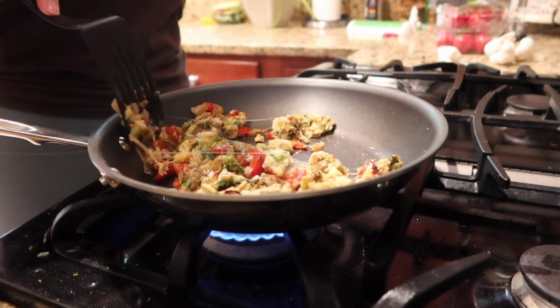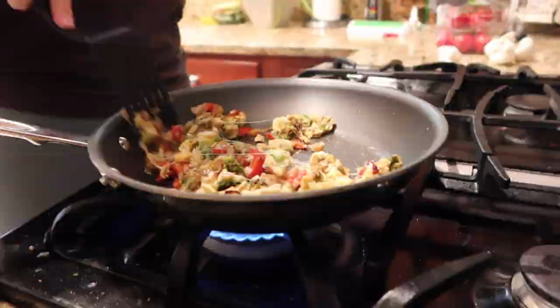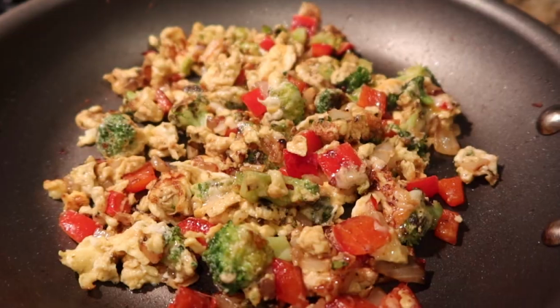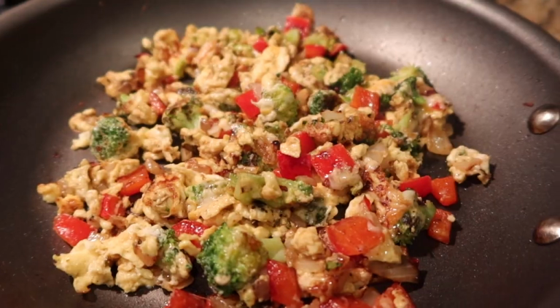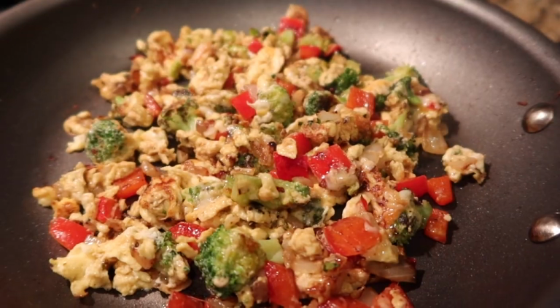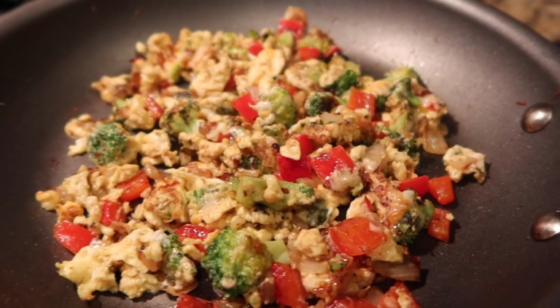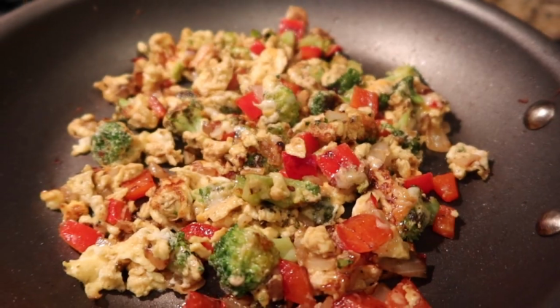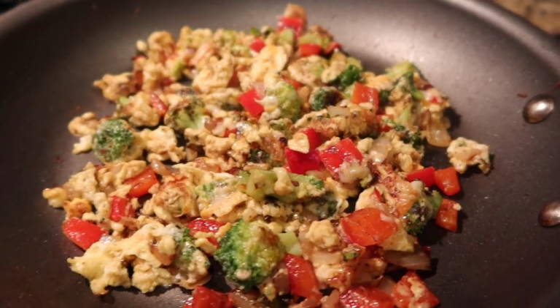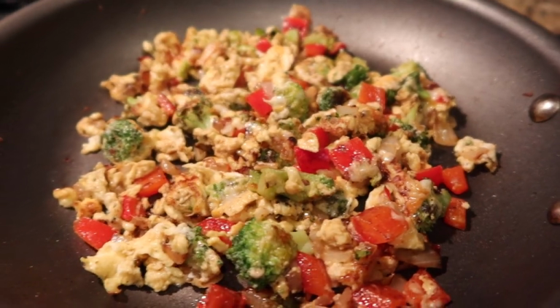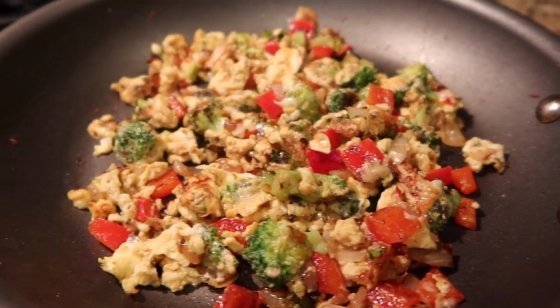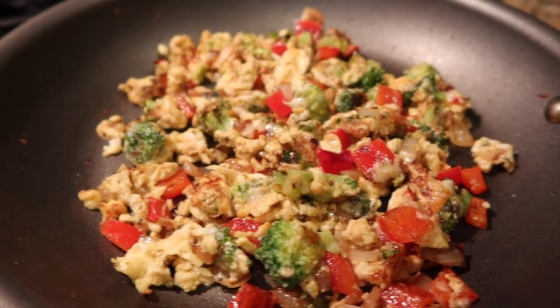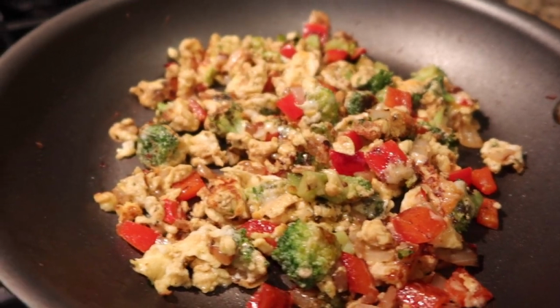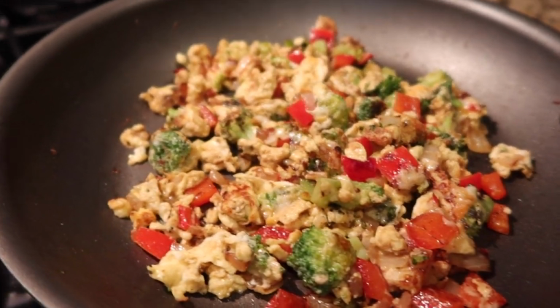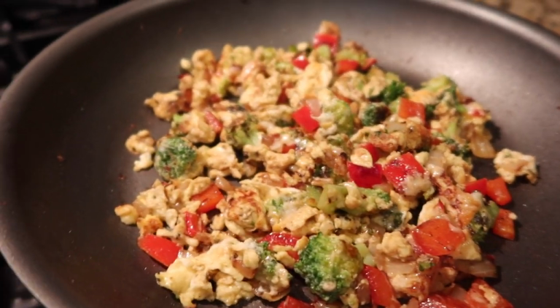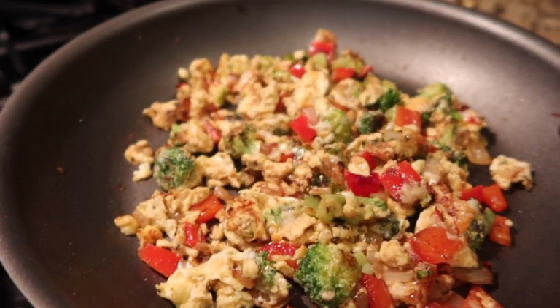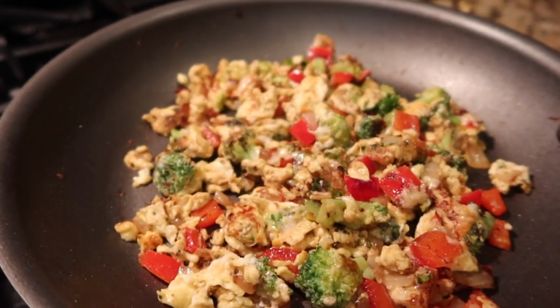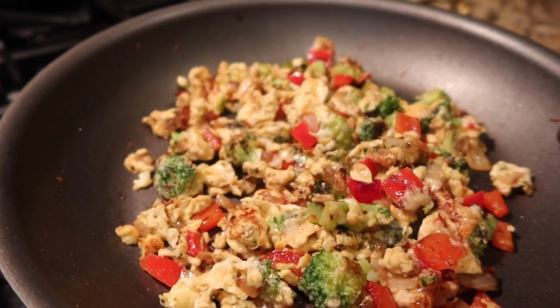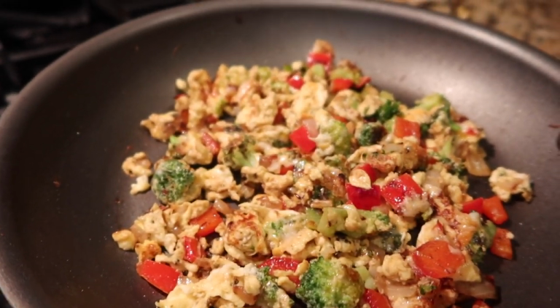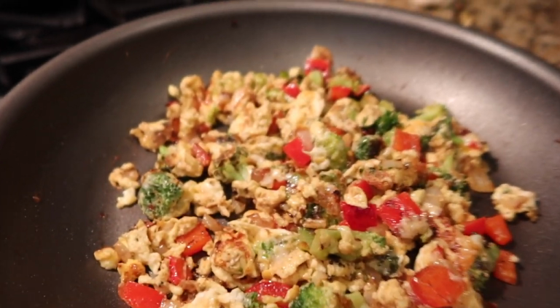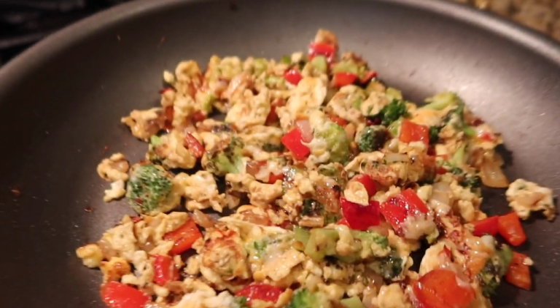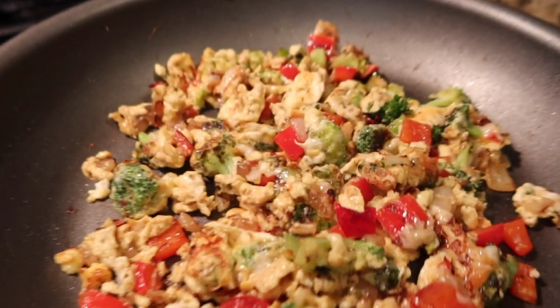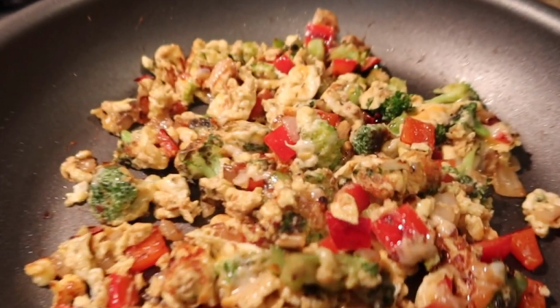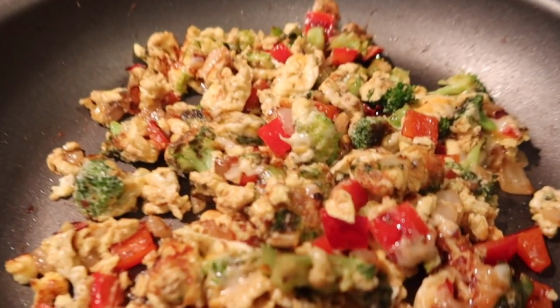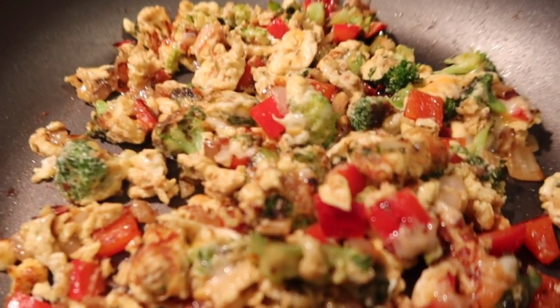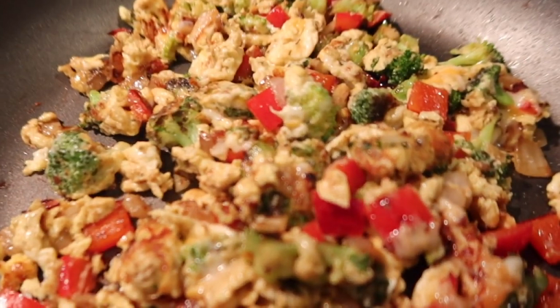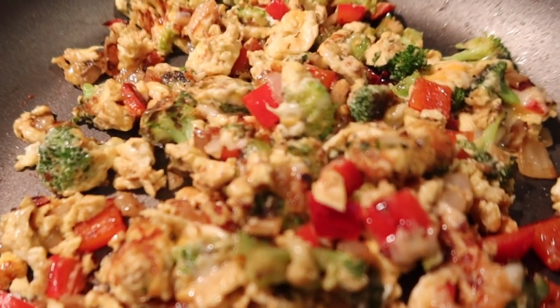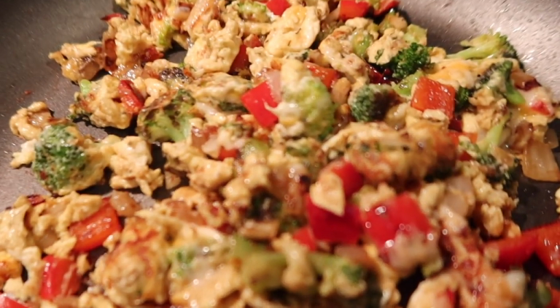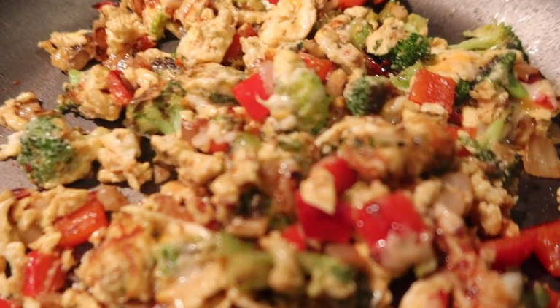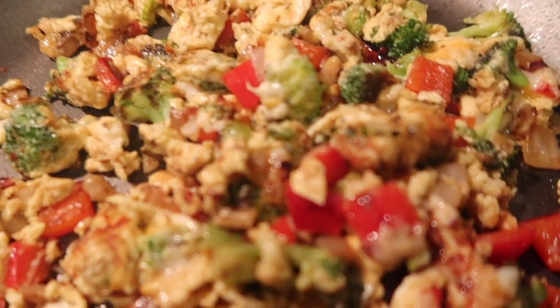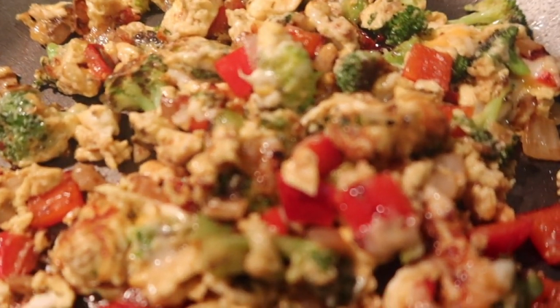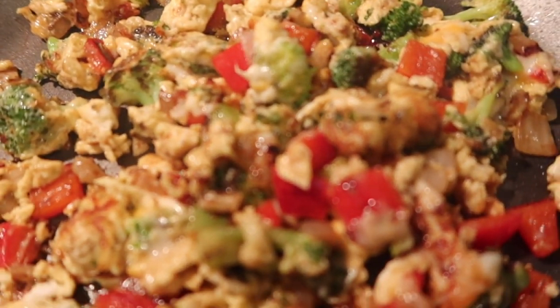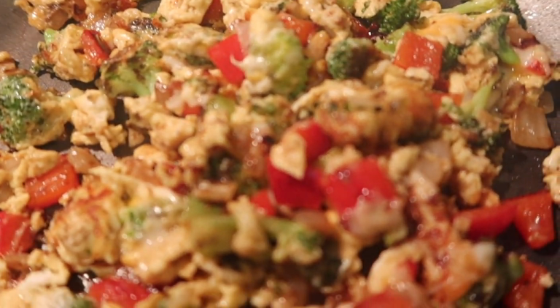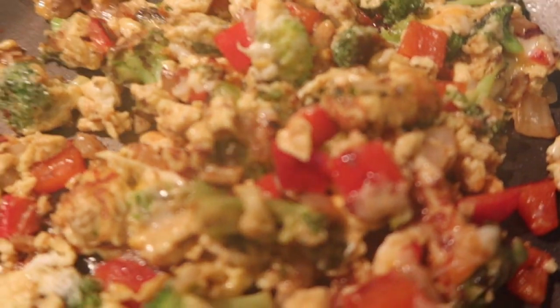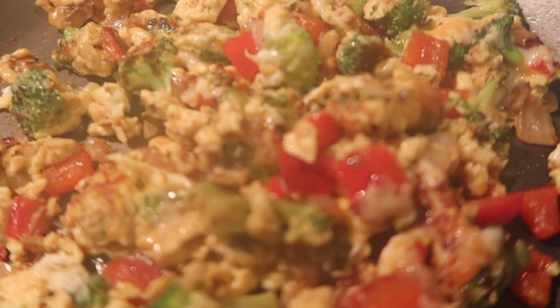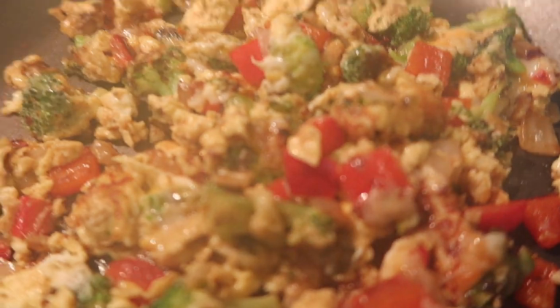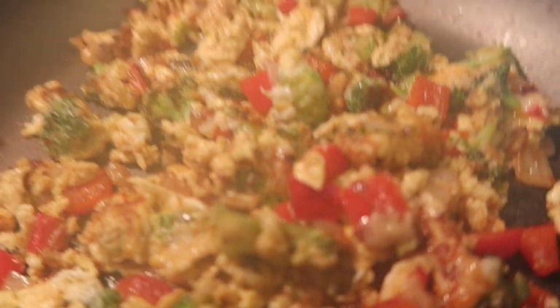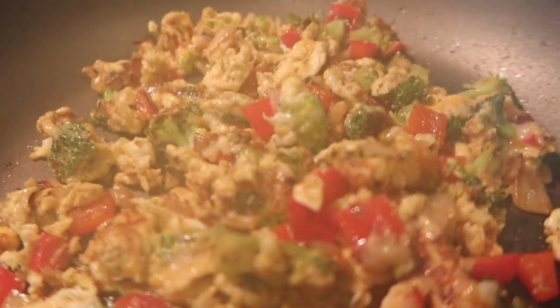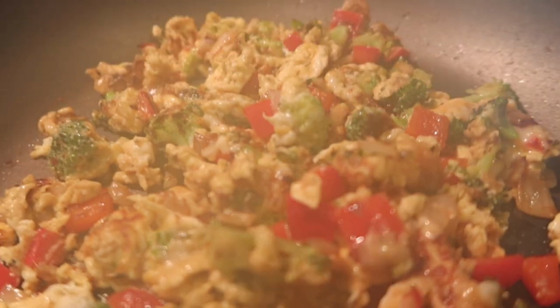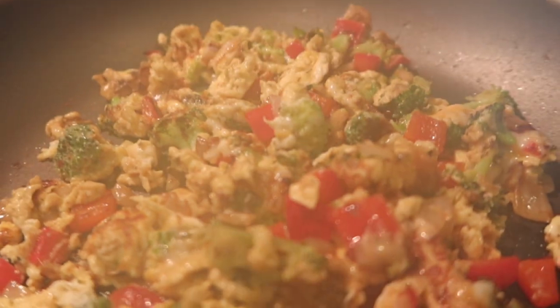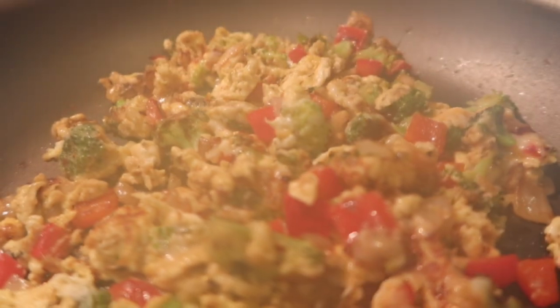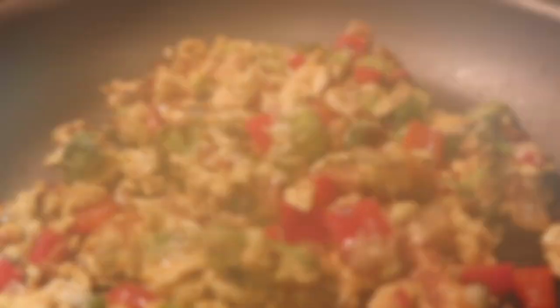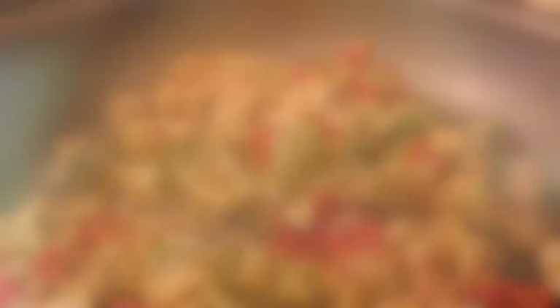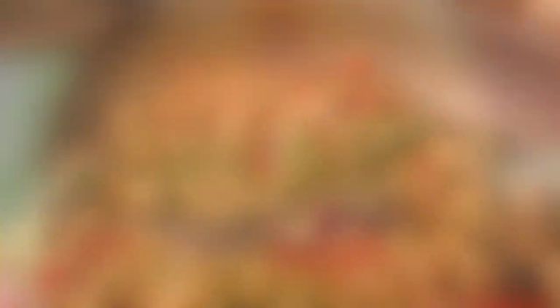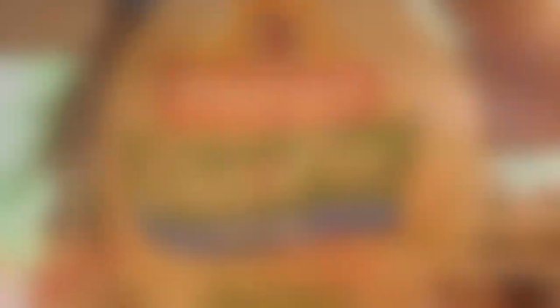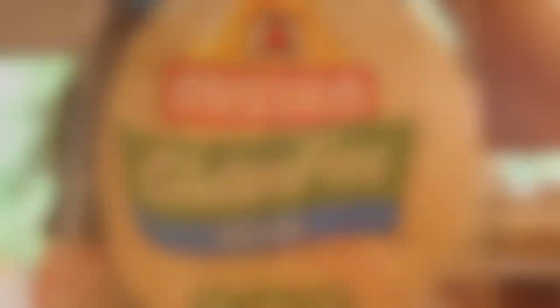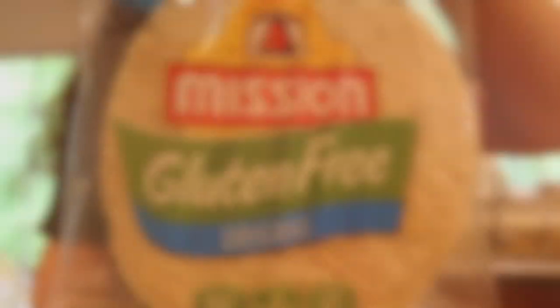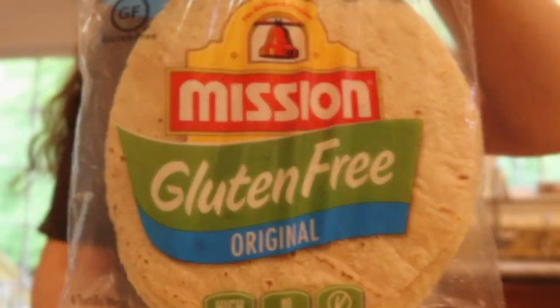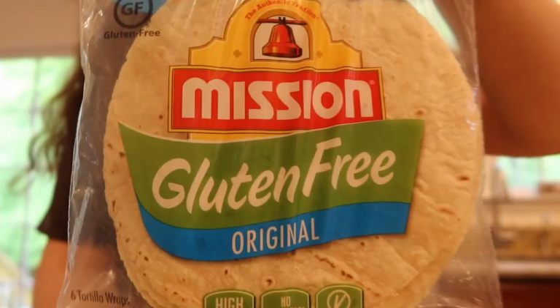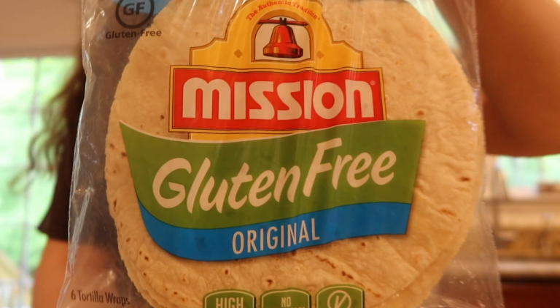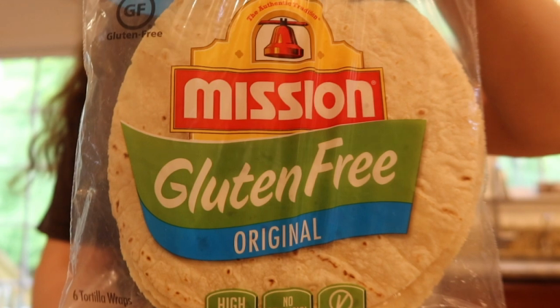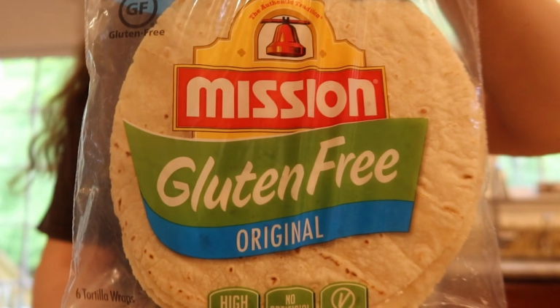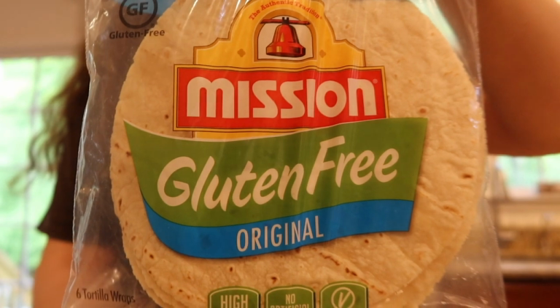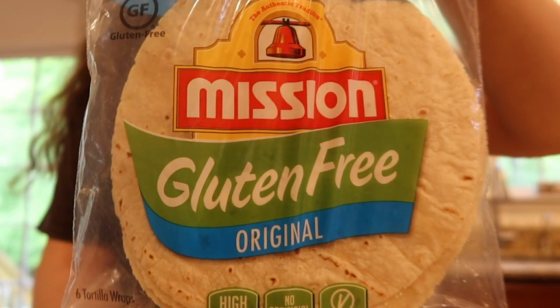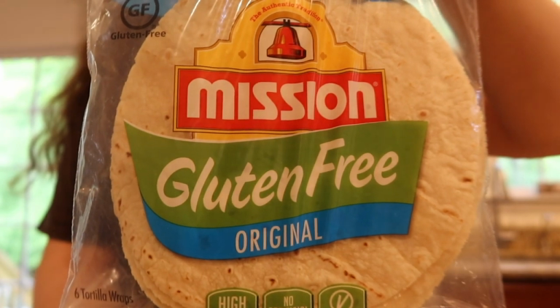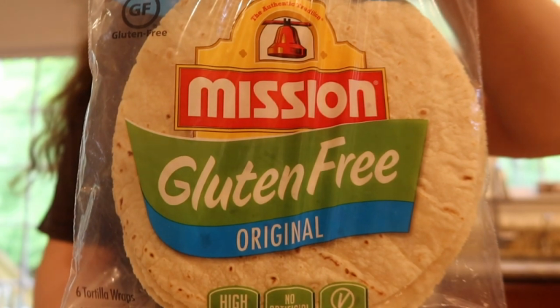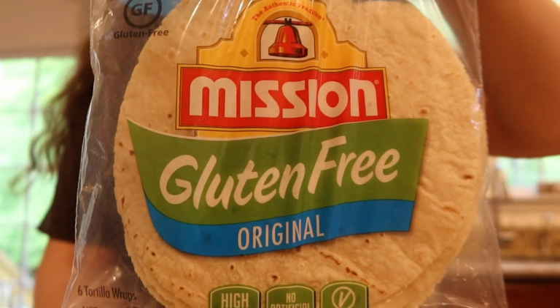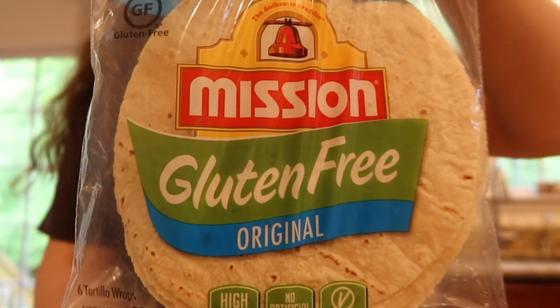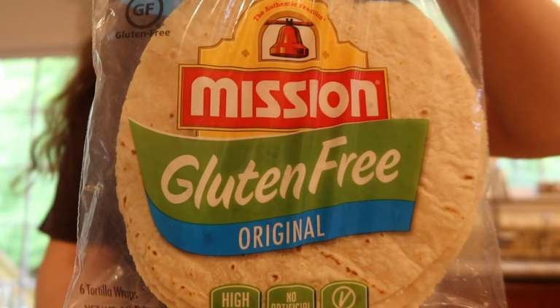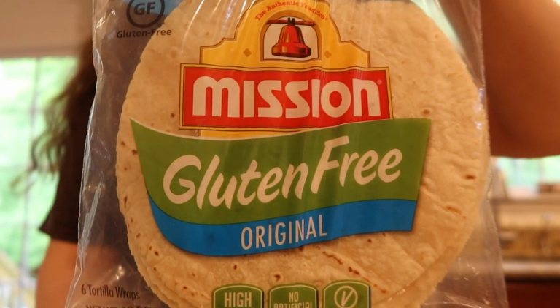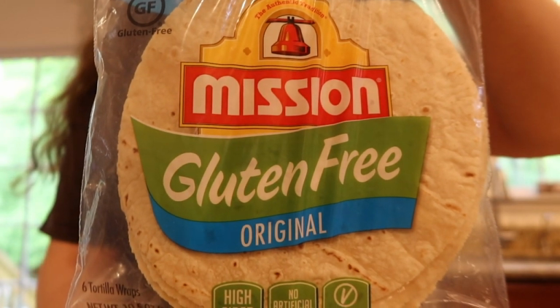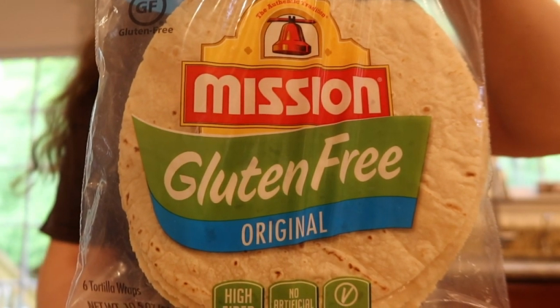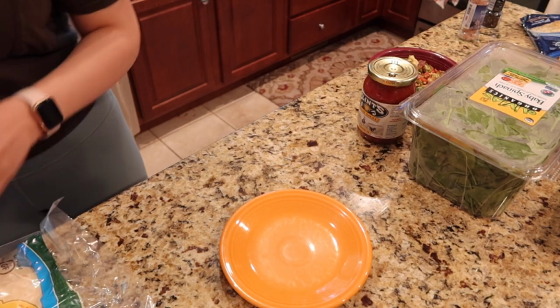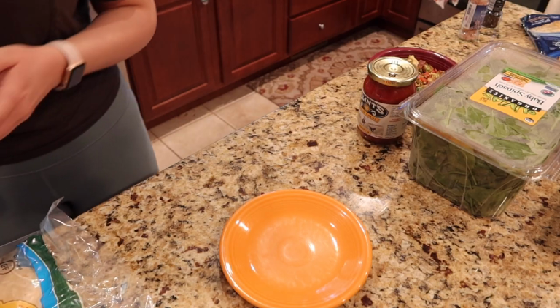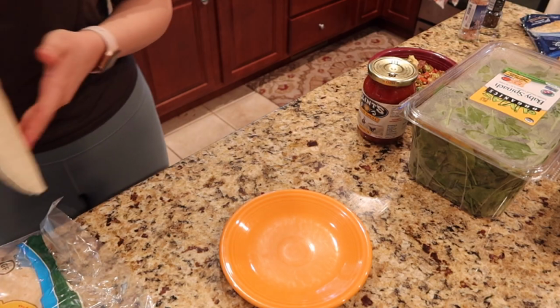This is what my egg mixture looks like when I'm all done. Now it's time to put together the burritos.